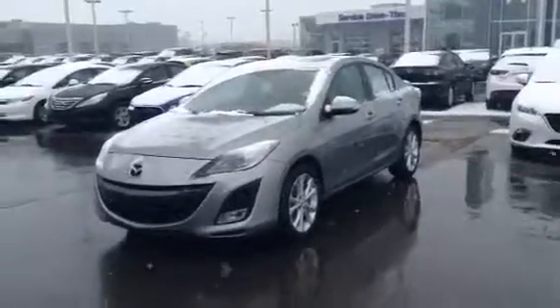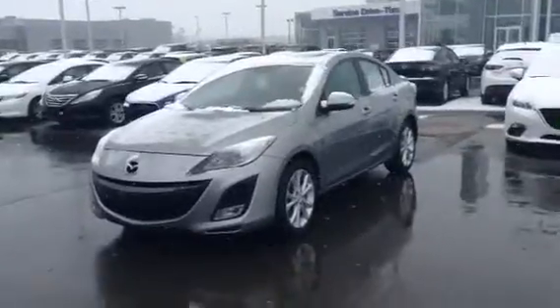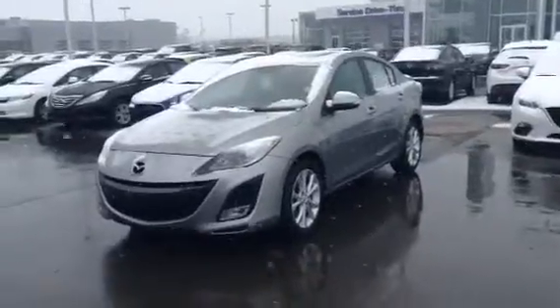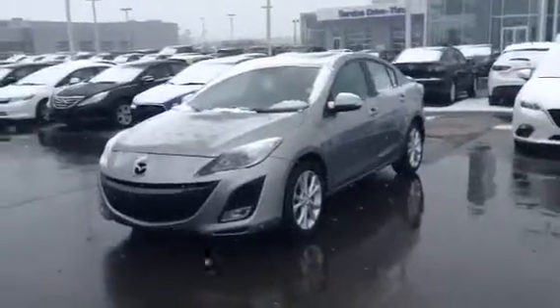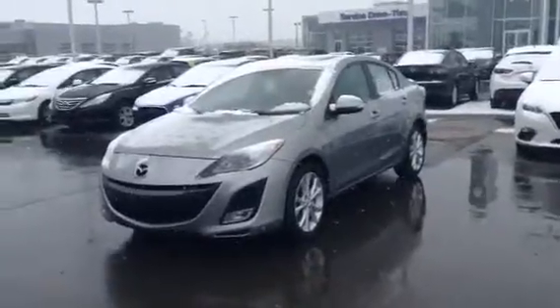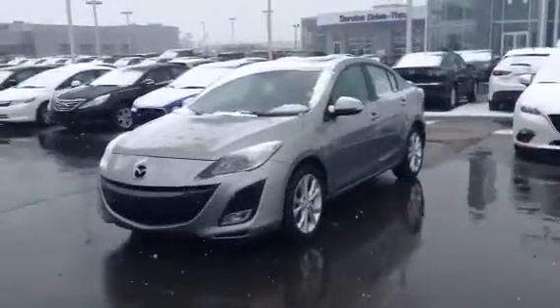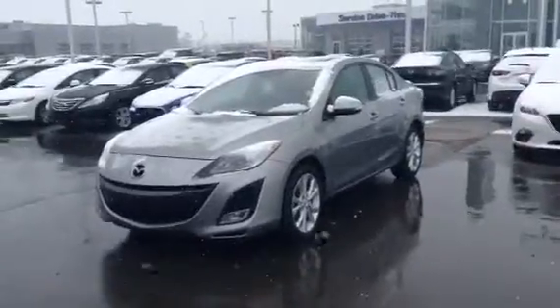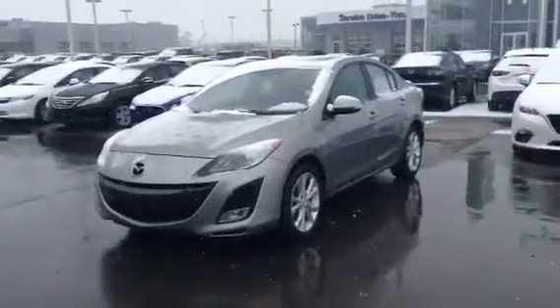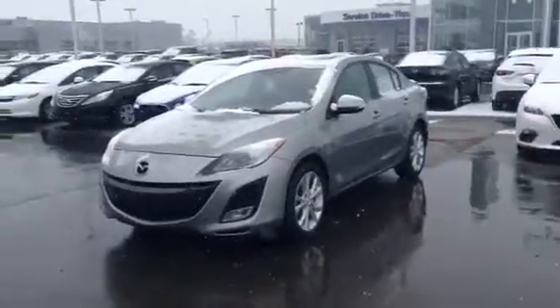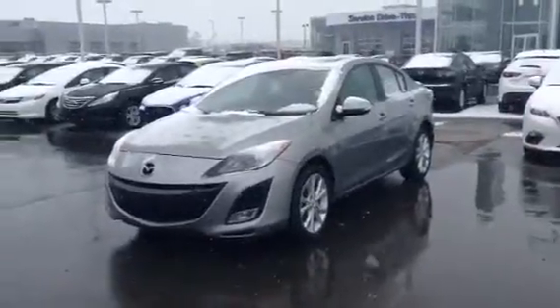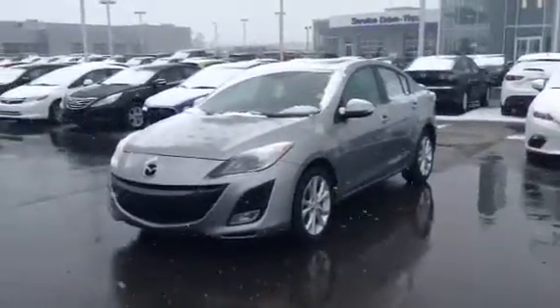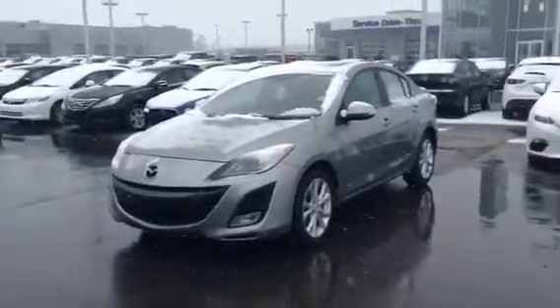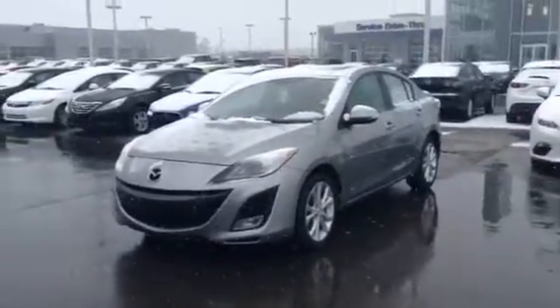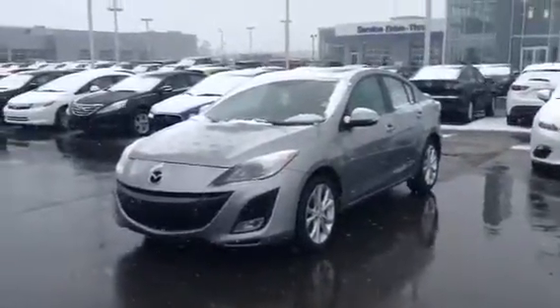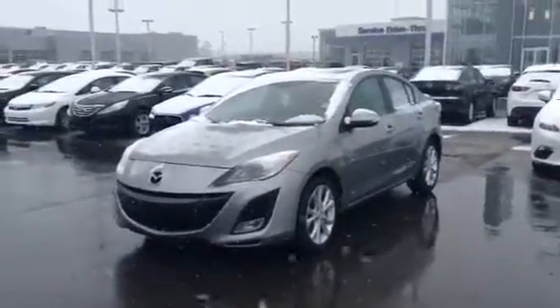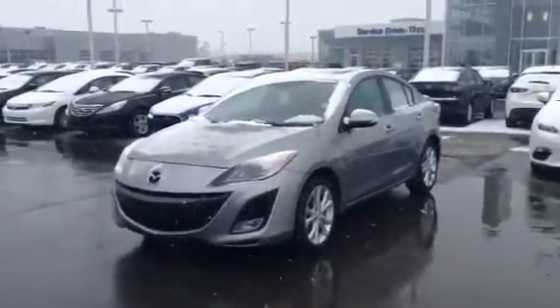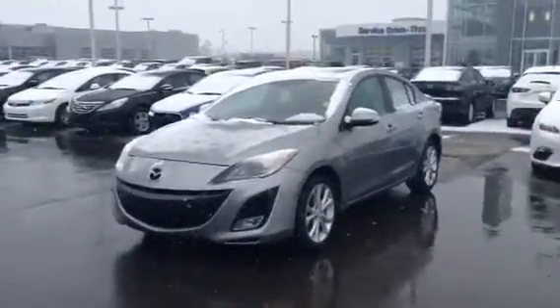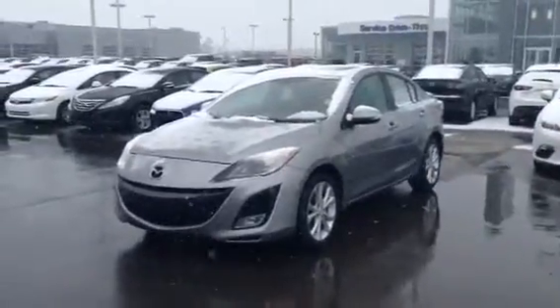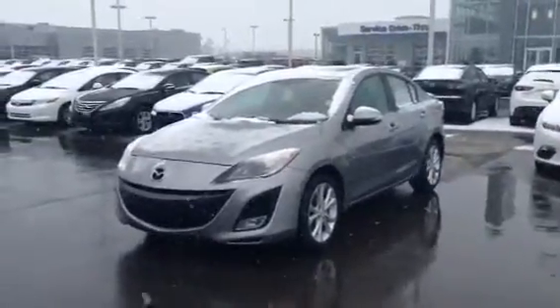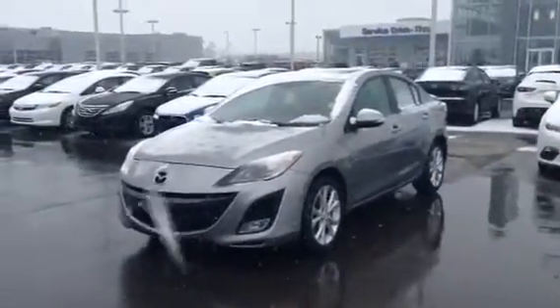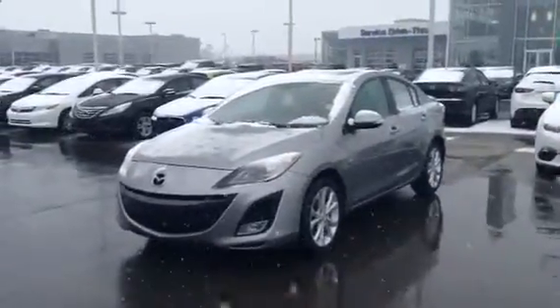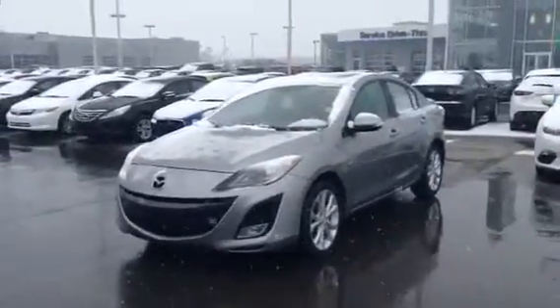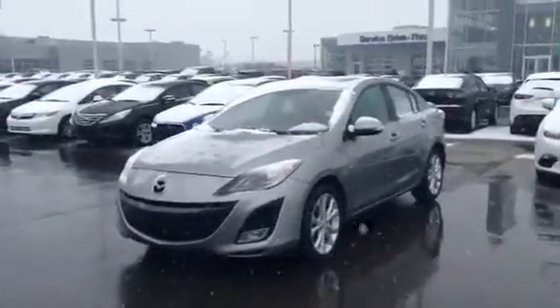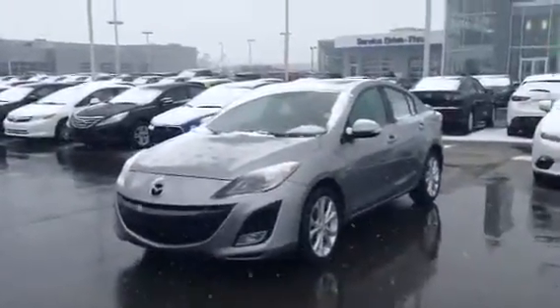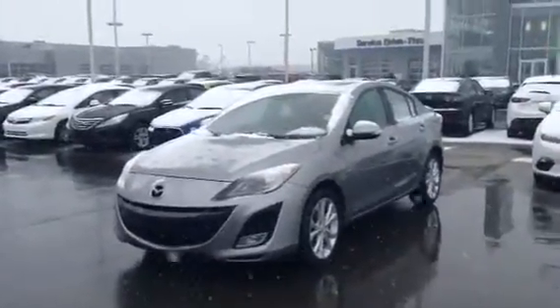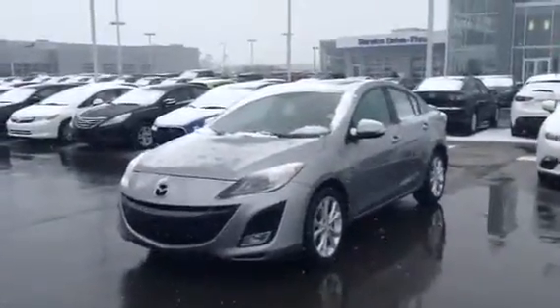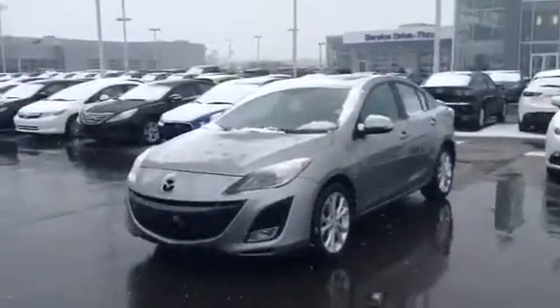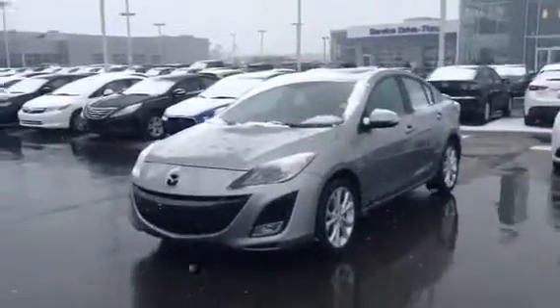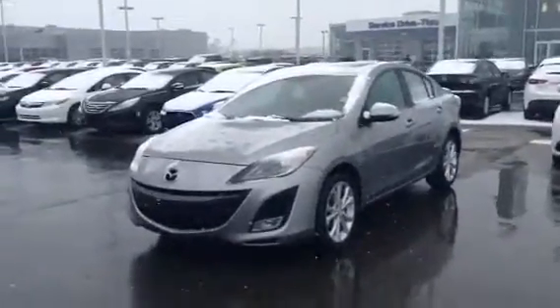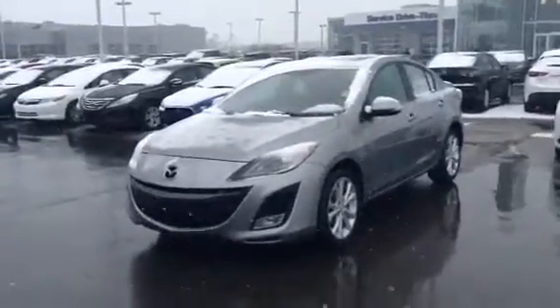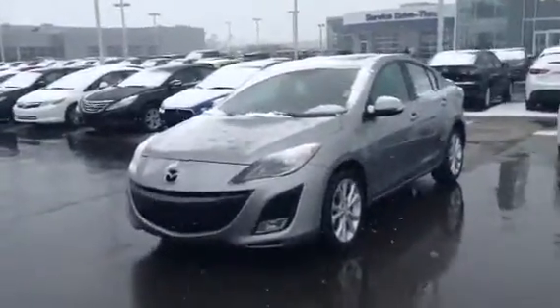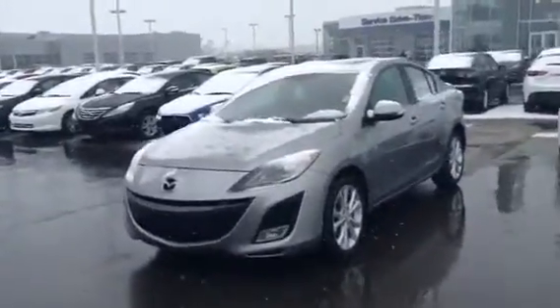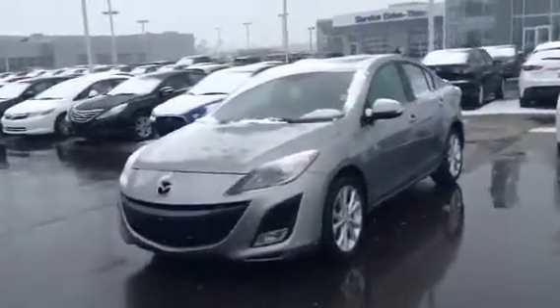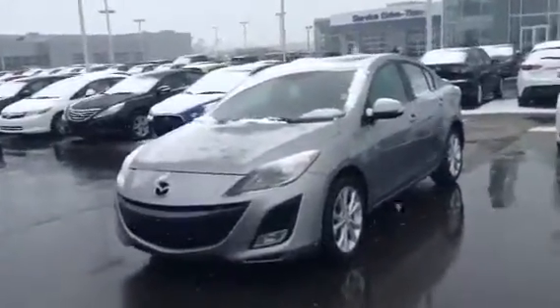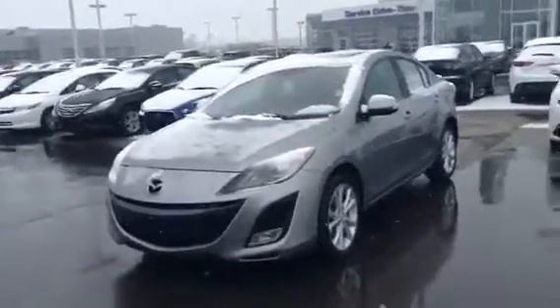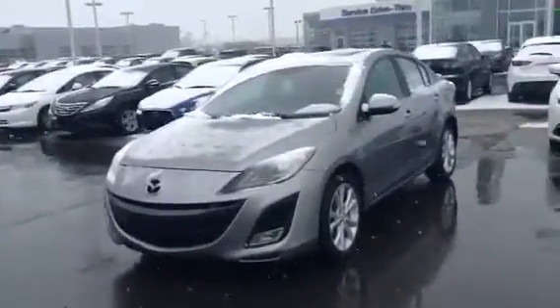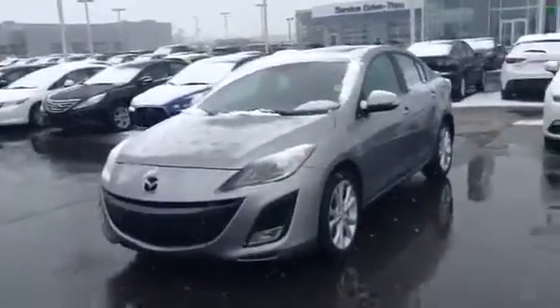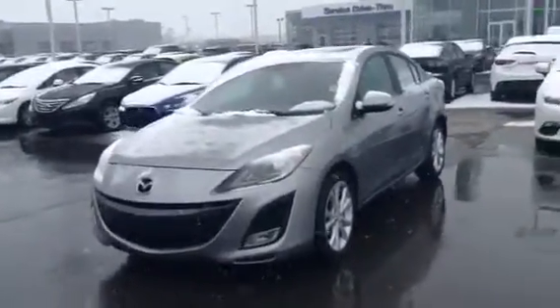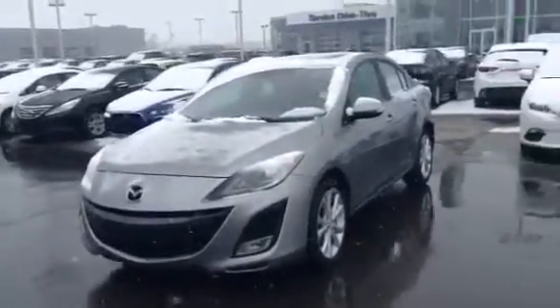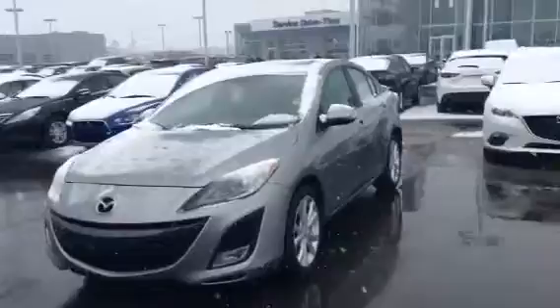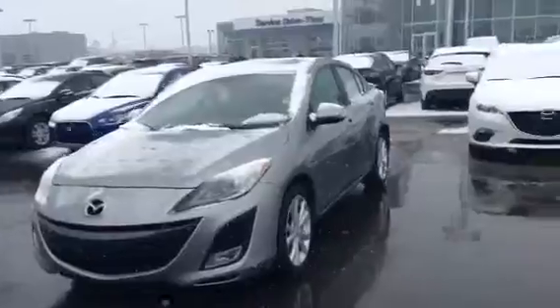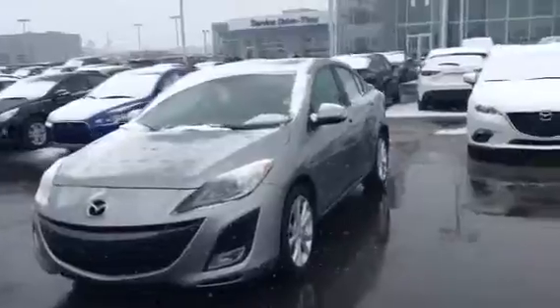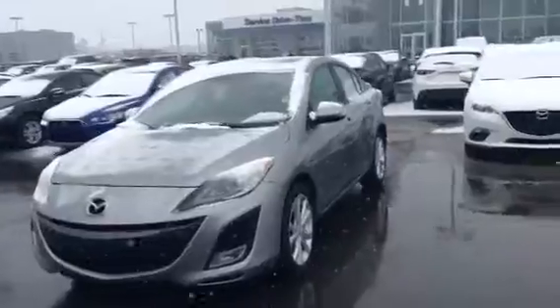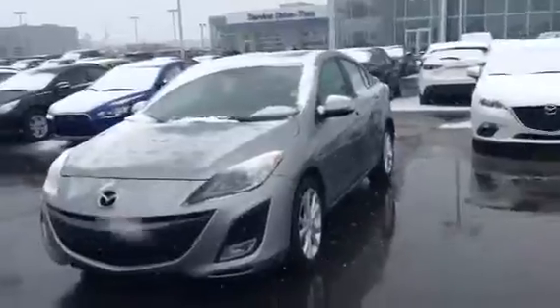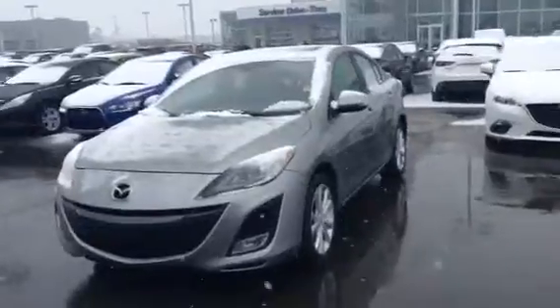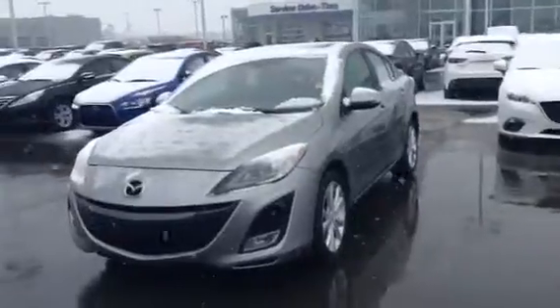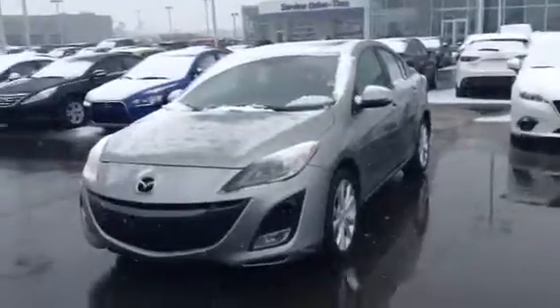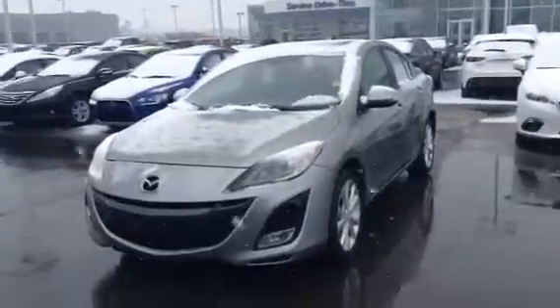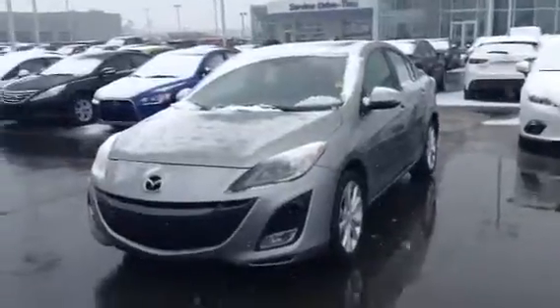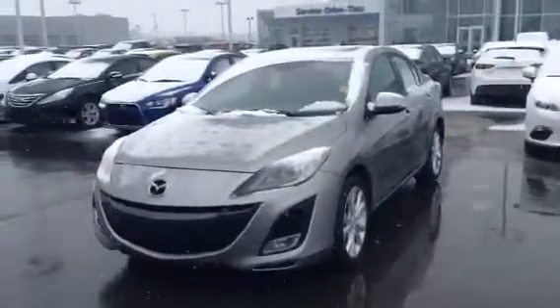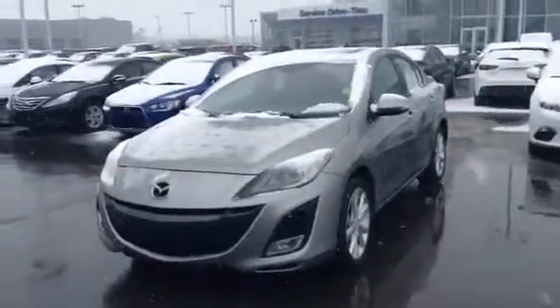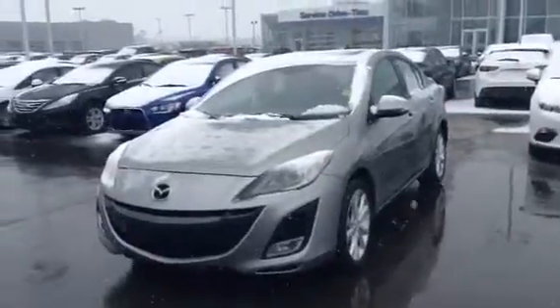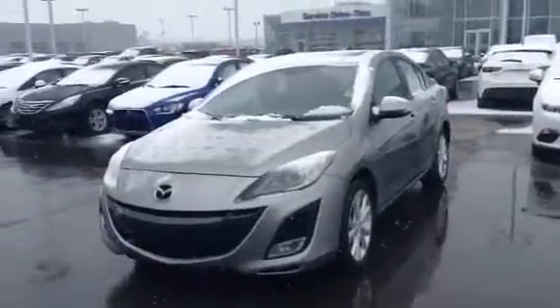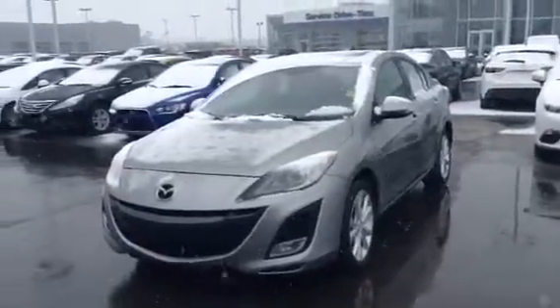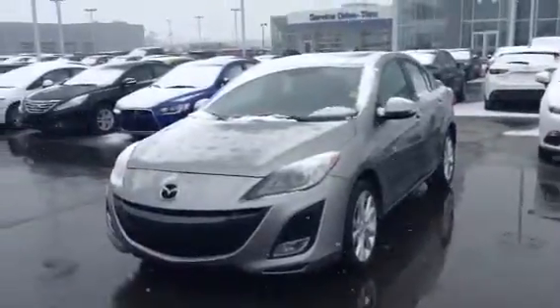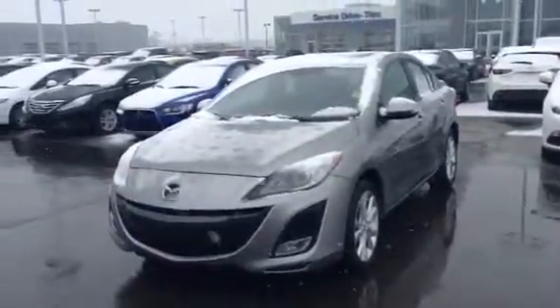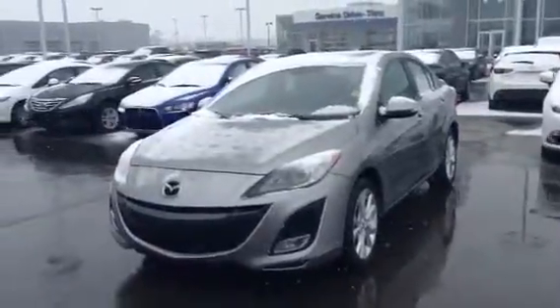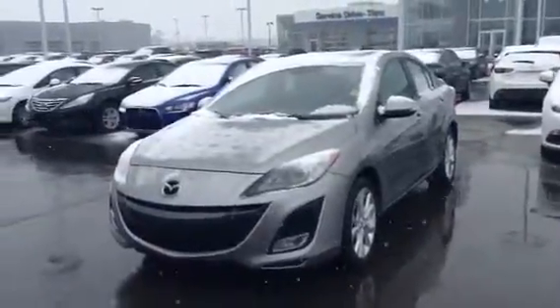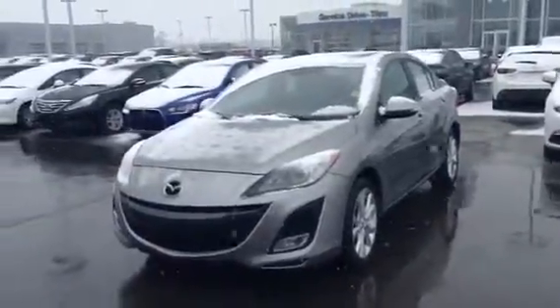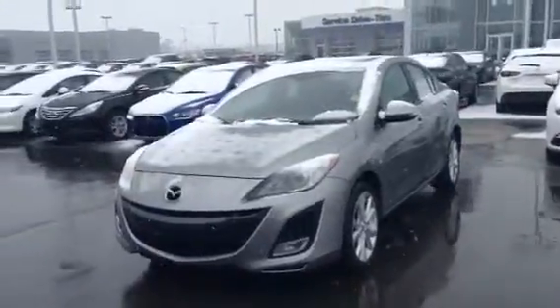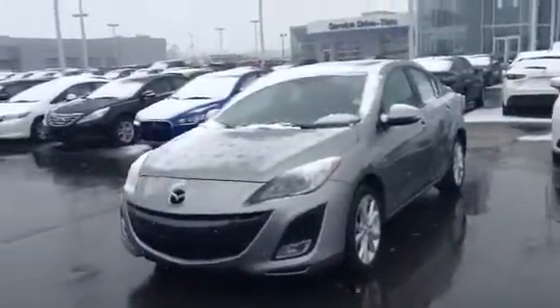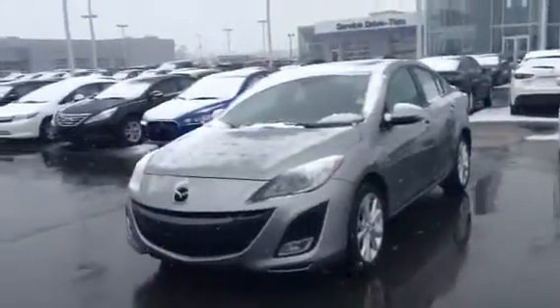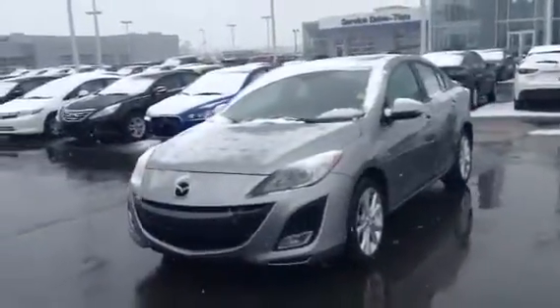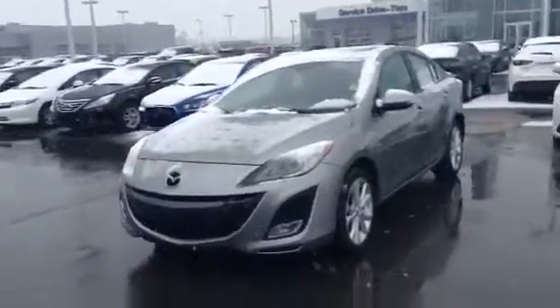Hey there Dorothy, it's Jesse here at LA Mazda. I just wanted to send you a quick video on this Mazda 3 that I was telling you about in the email.